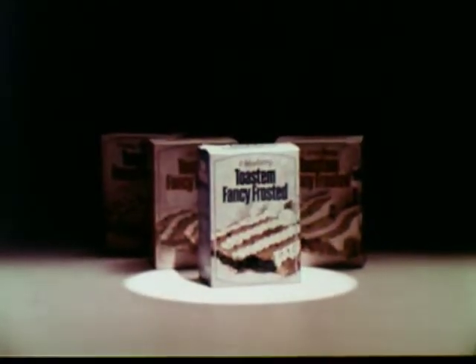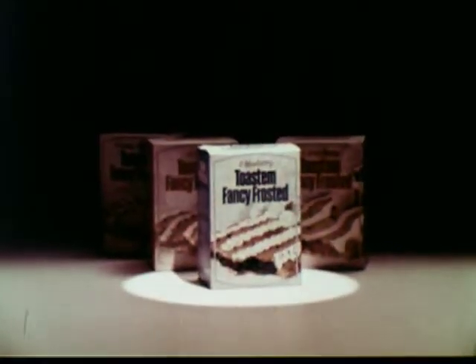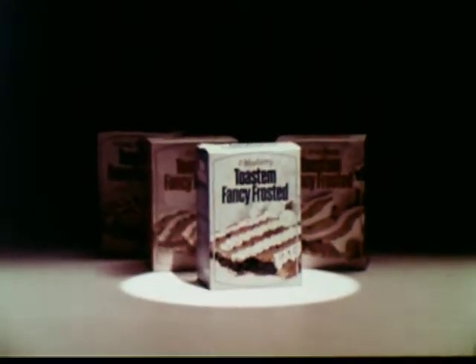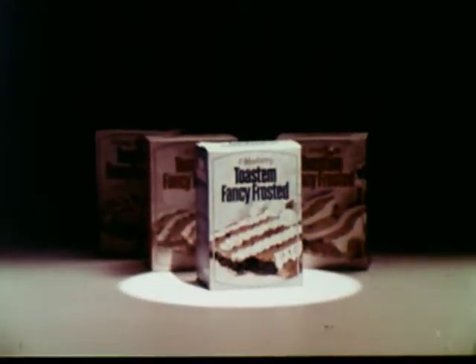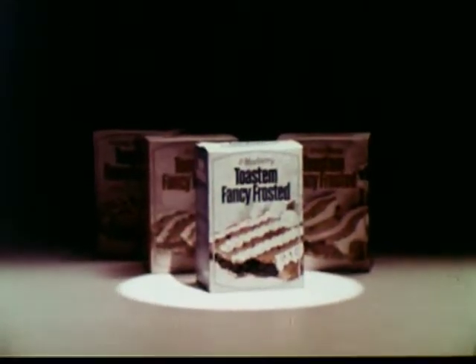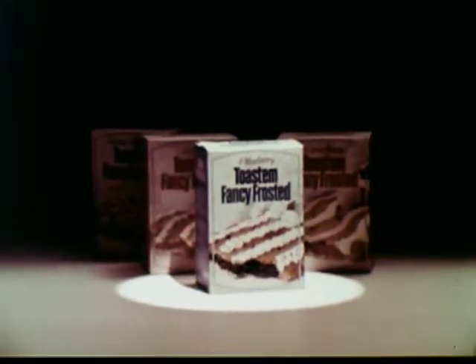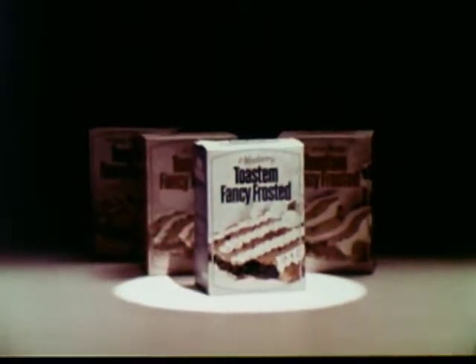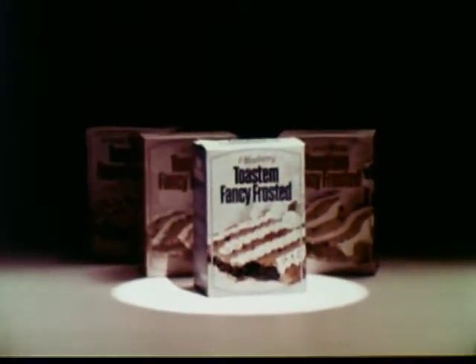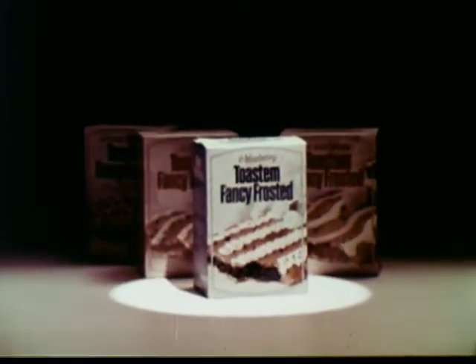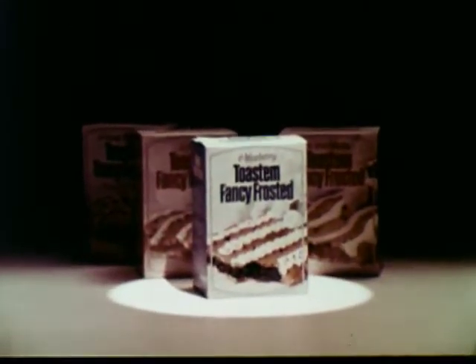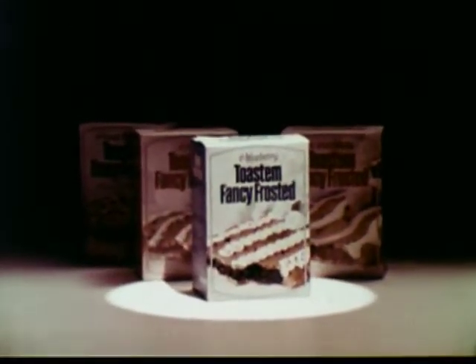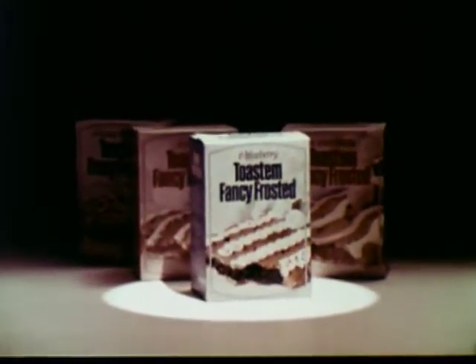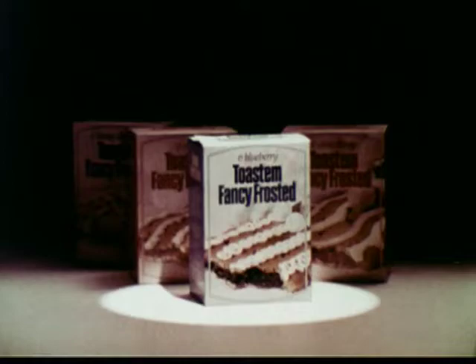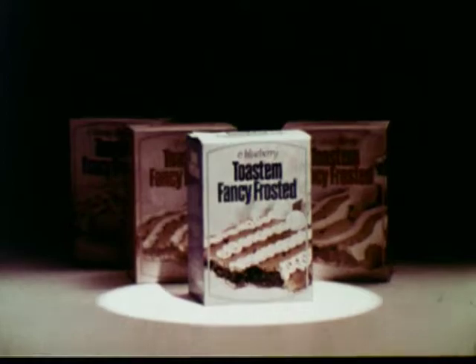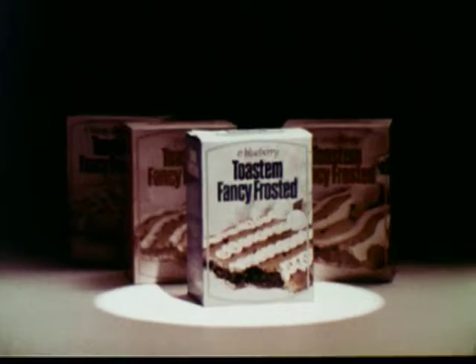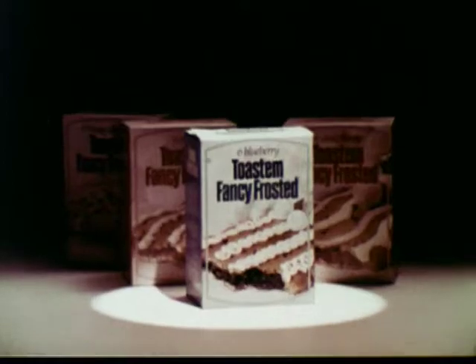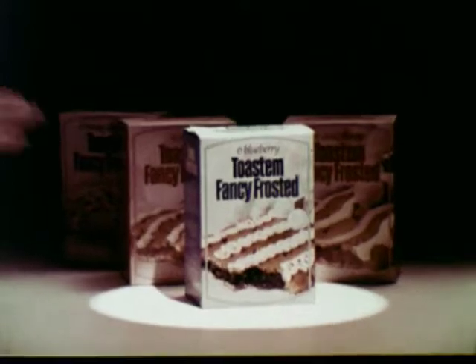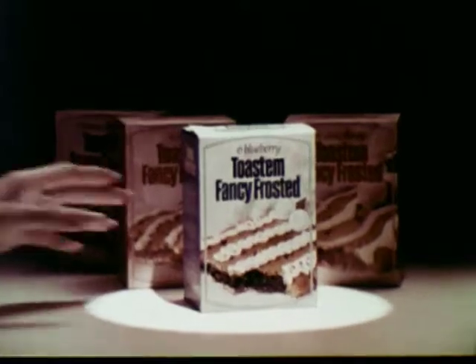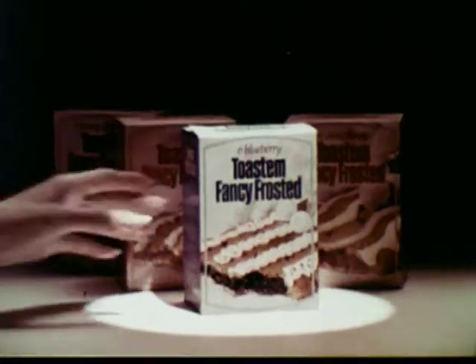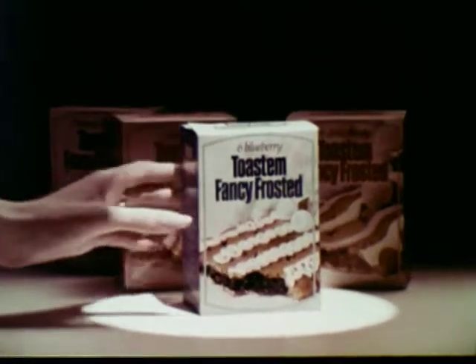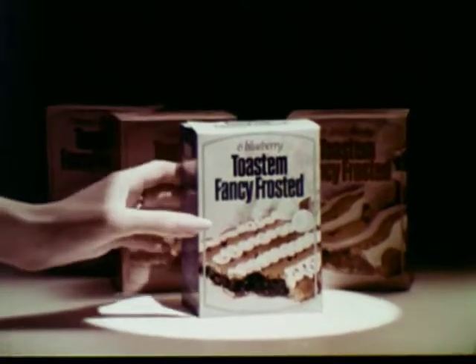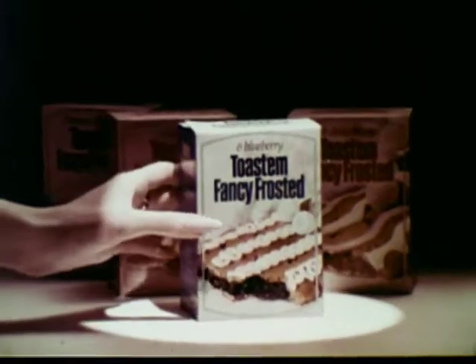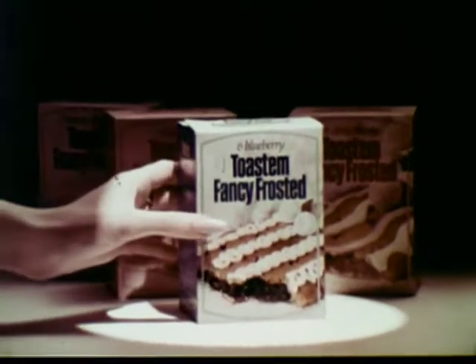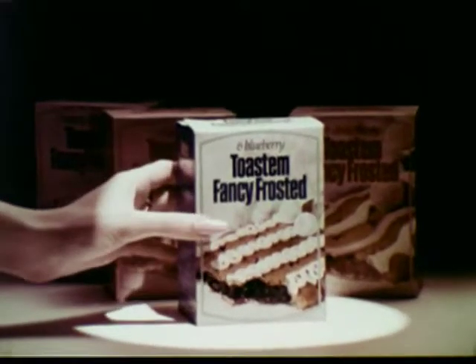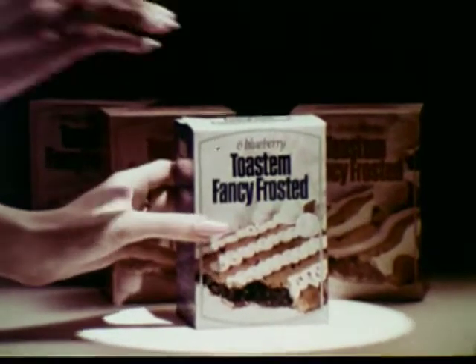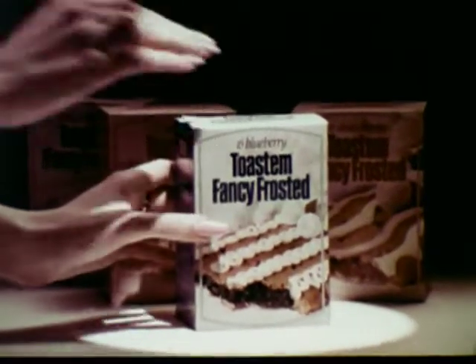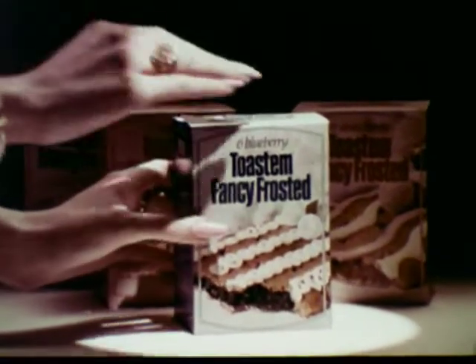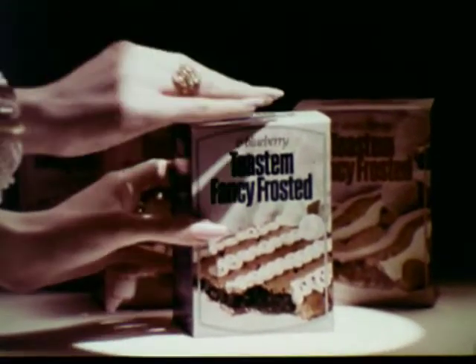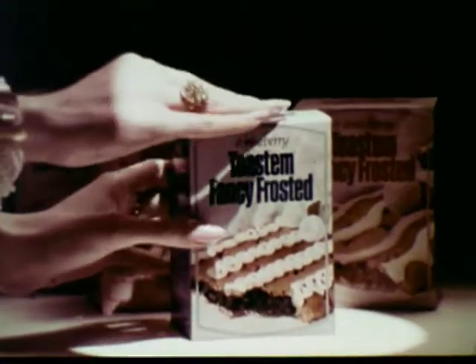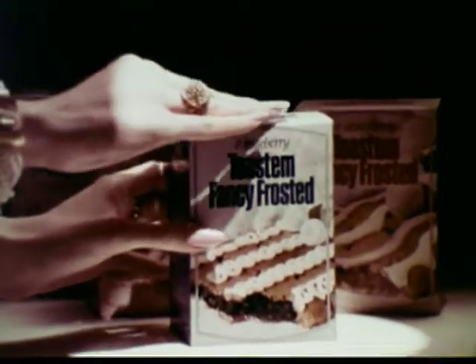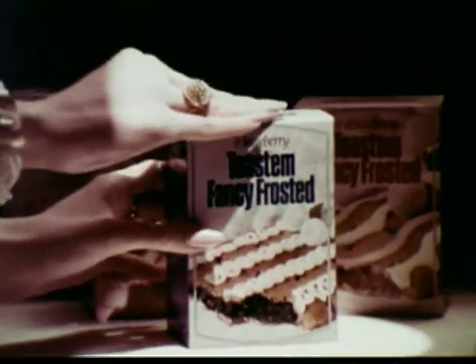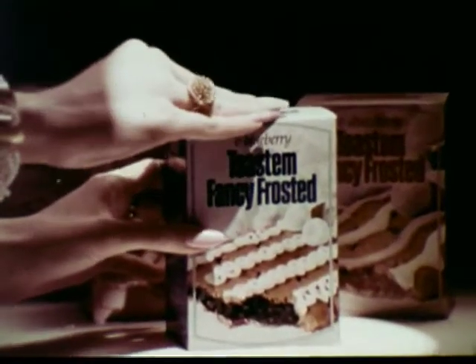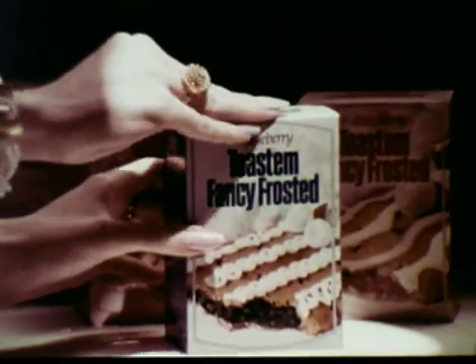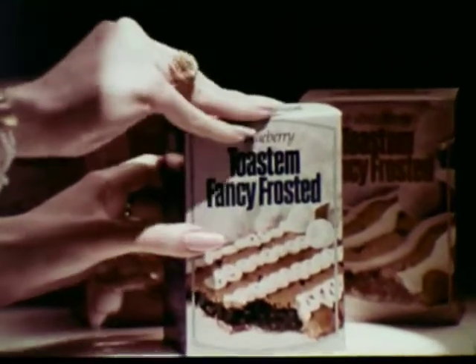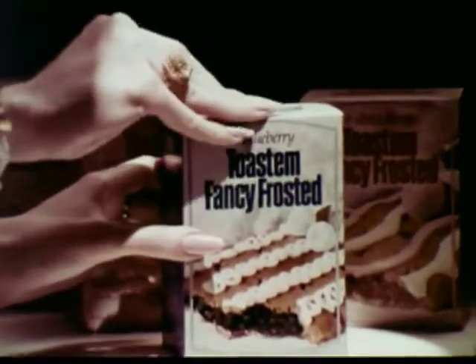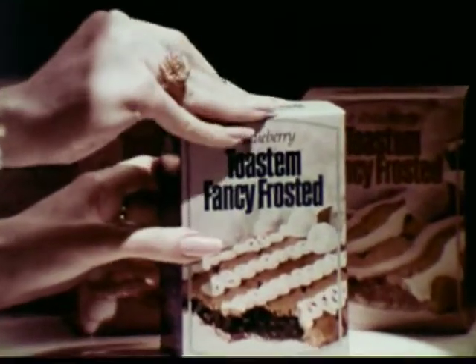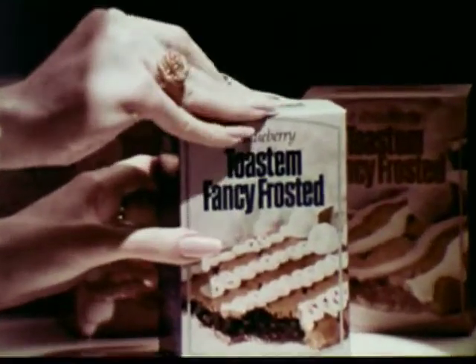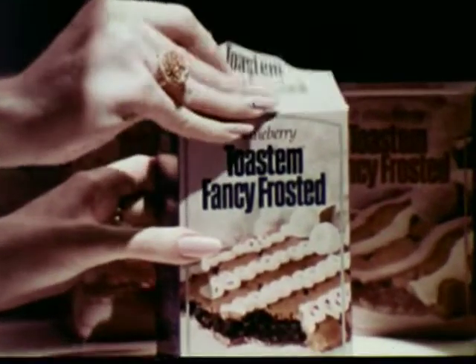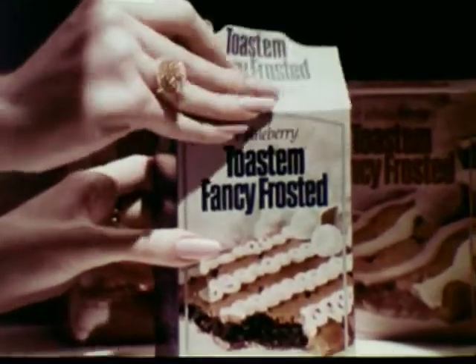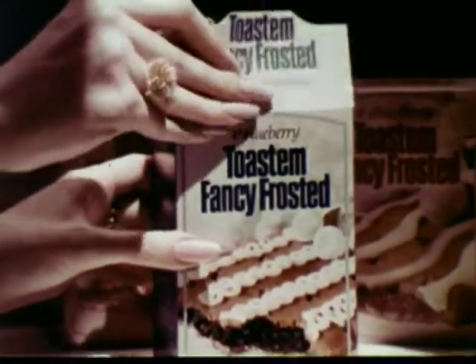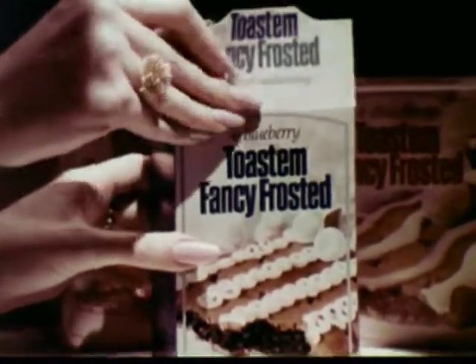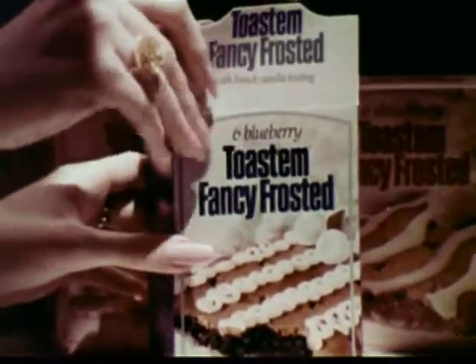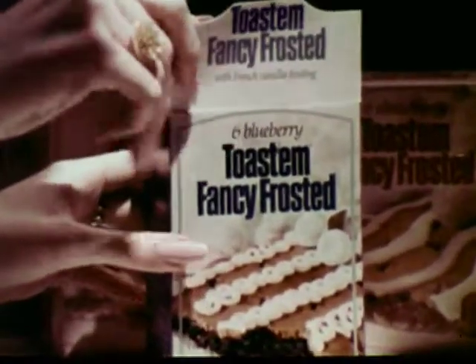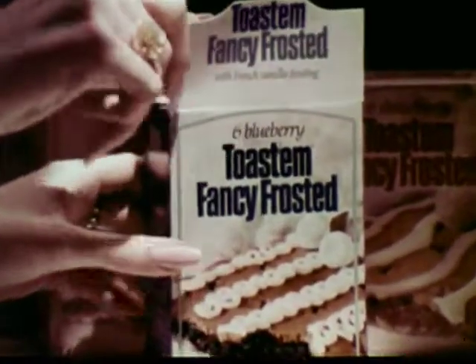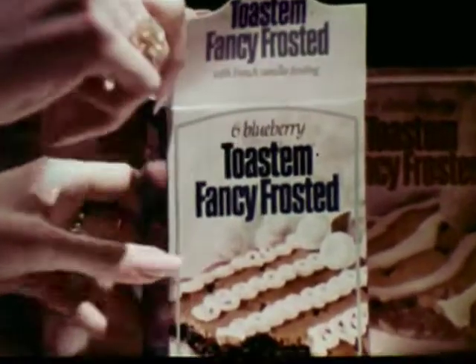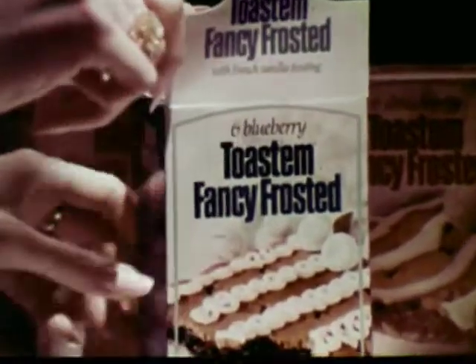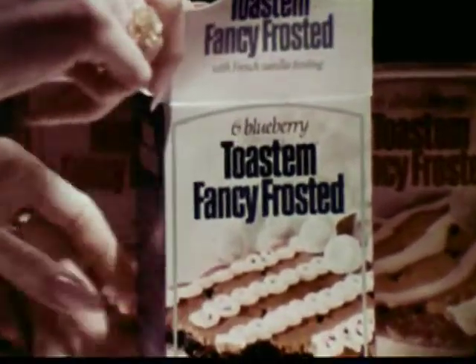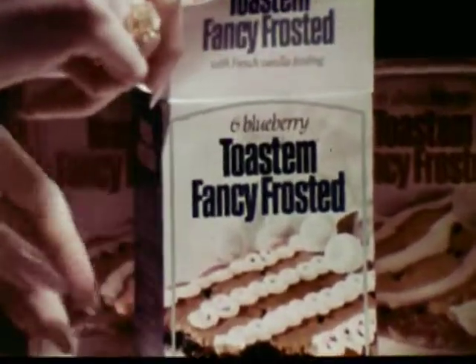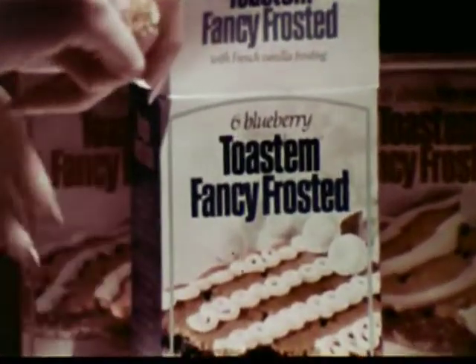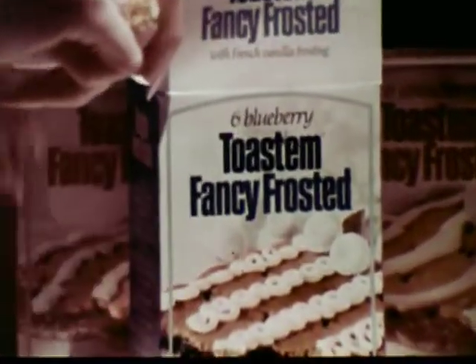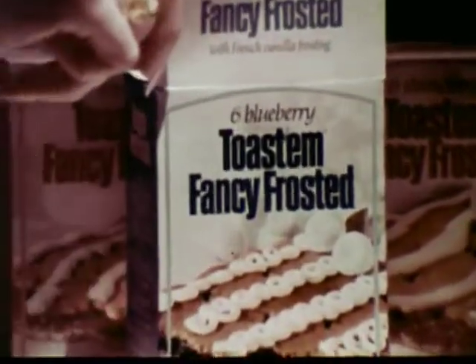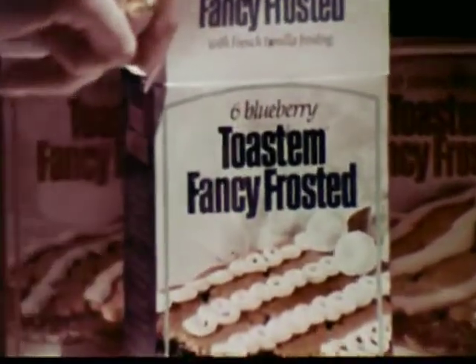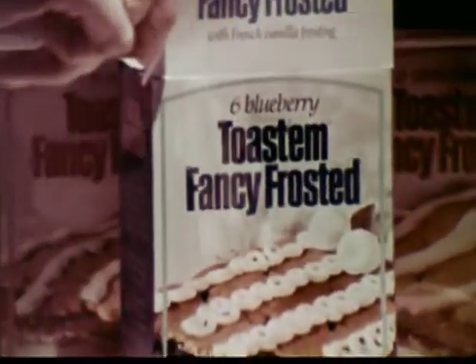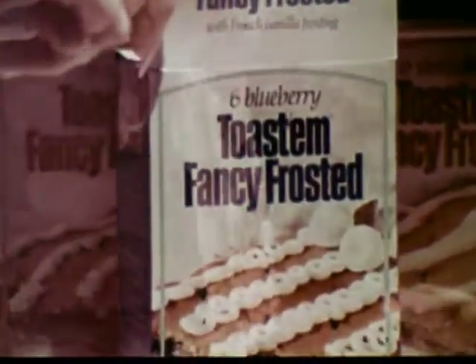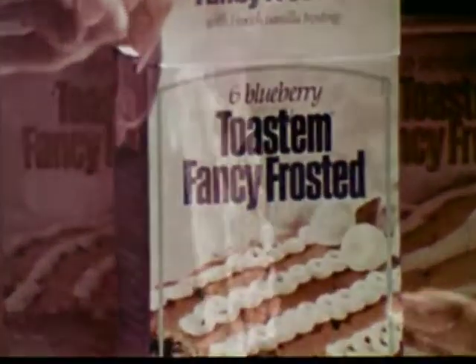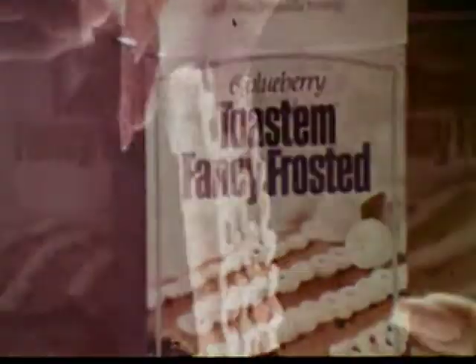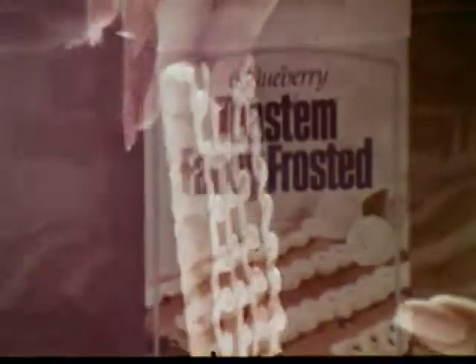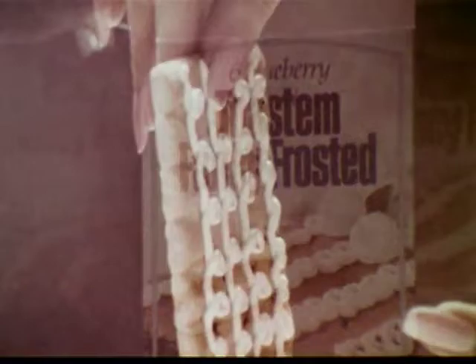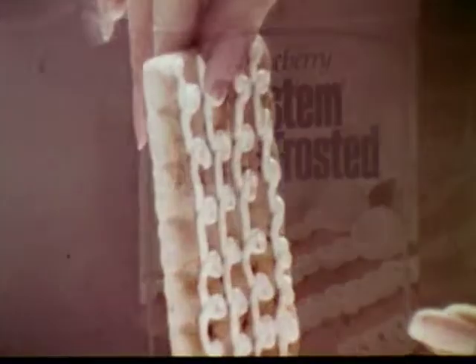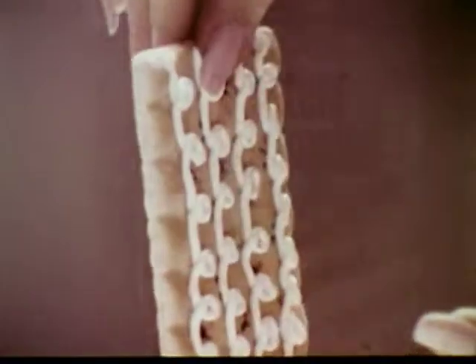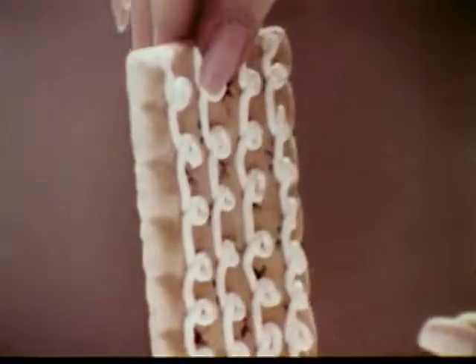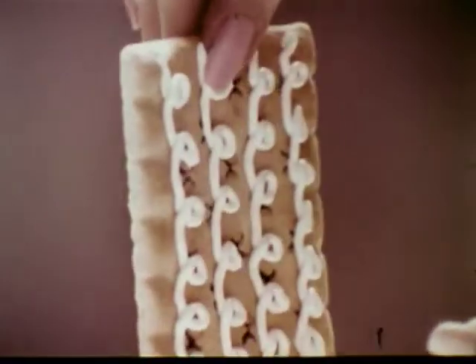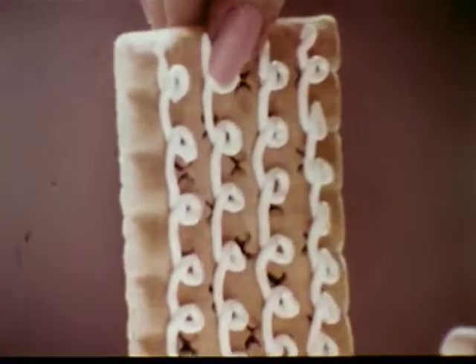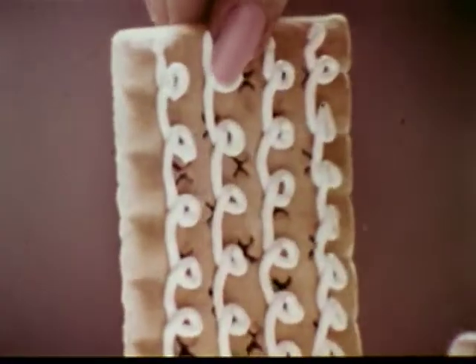Introducing the new styles in toaster pastry, the Toast'em Fancy Frosted Collection. For breakfast, fancy this.